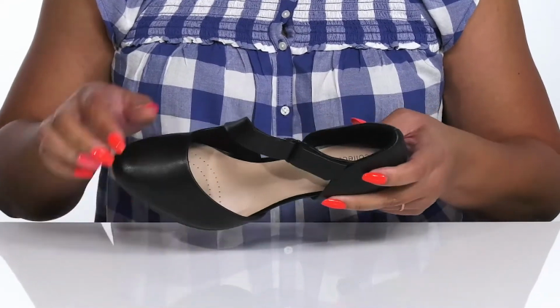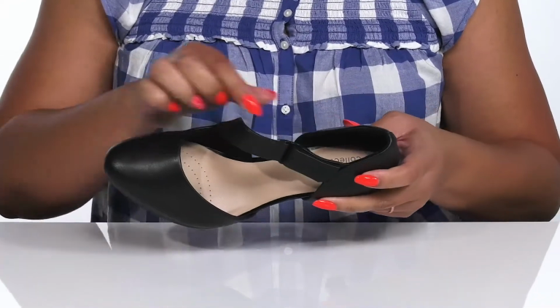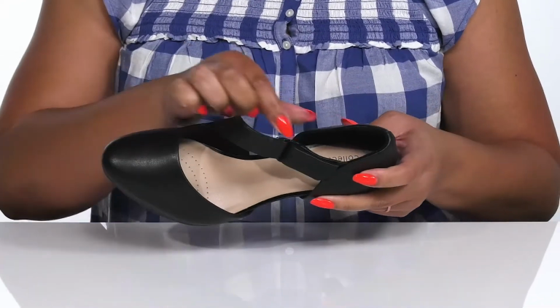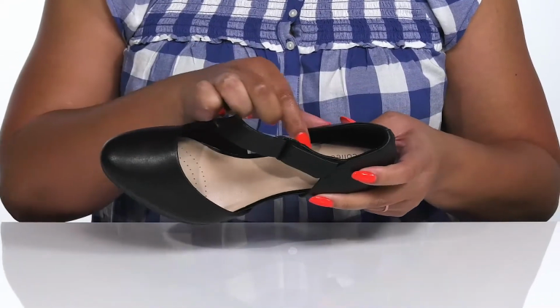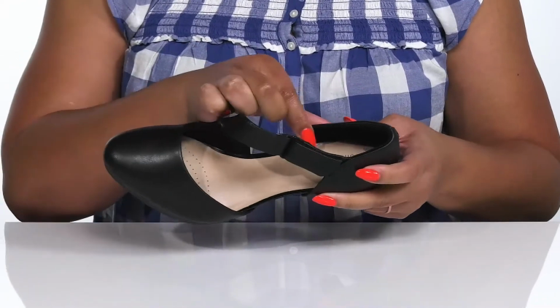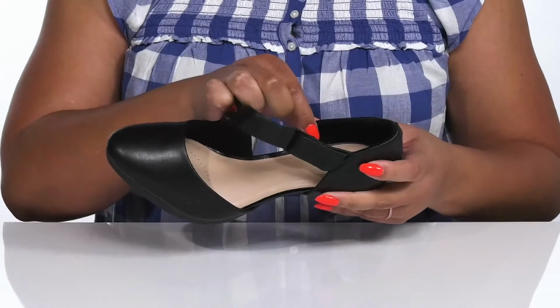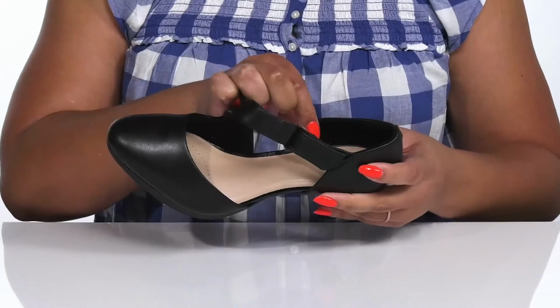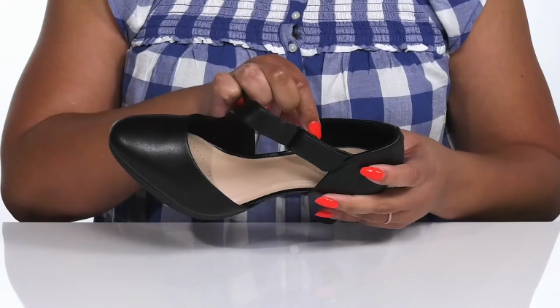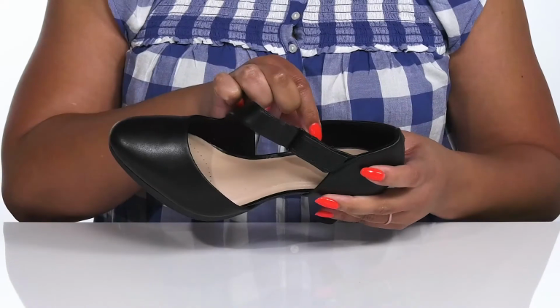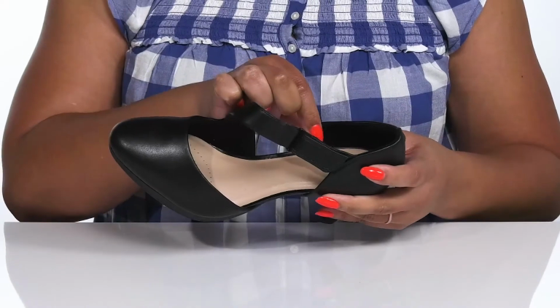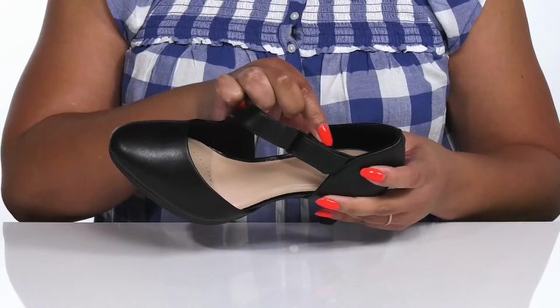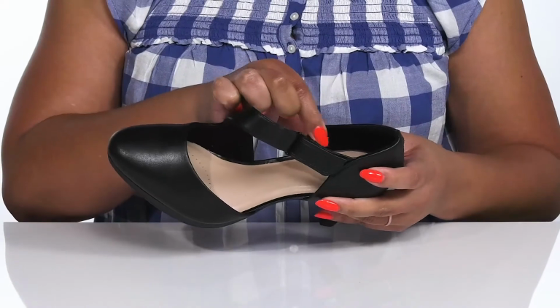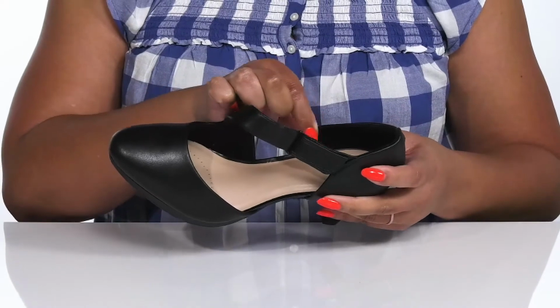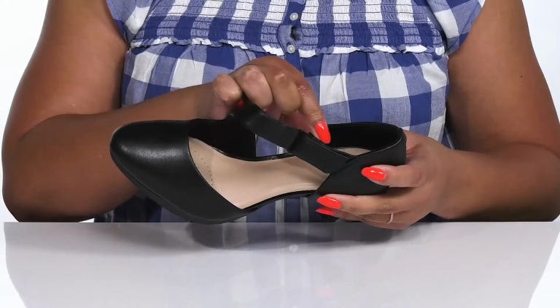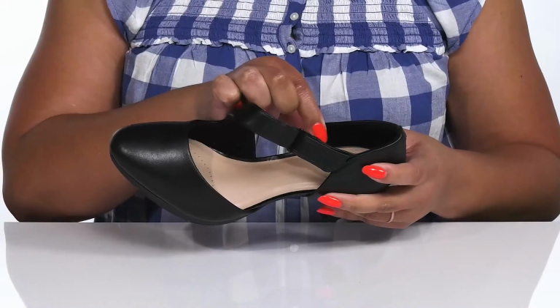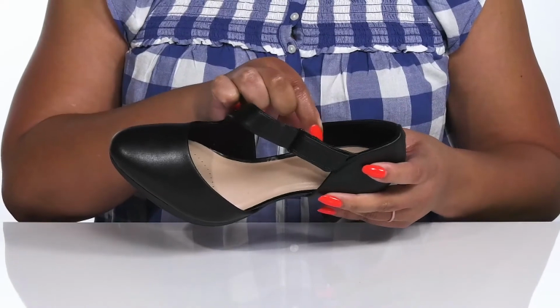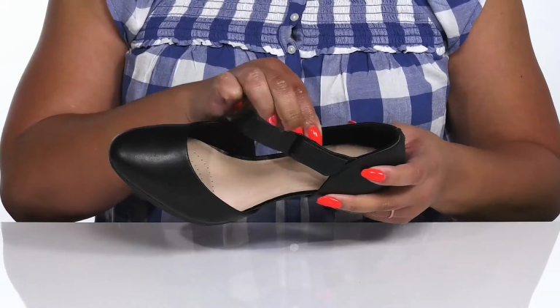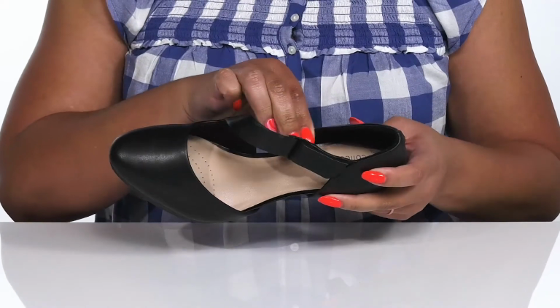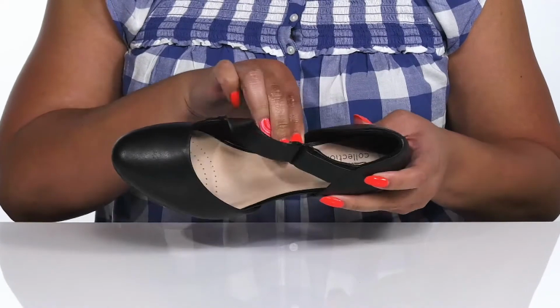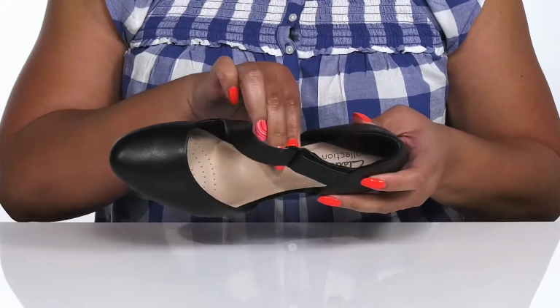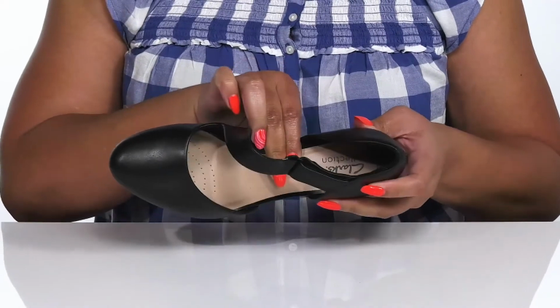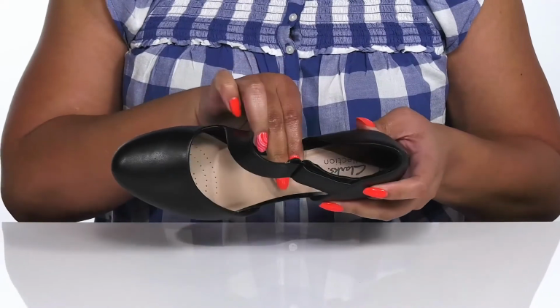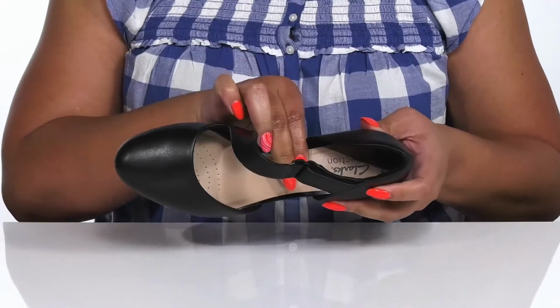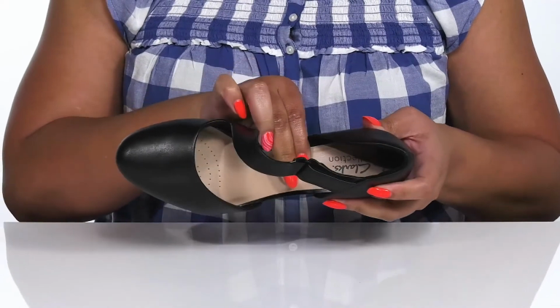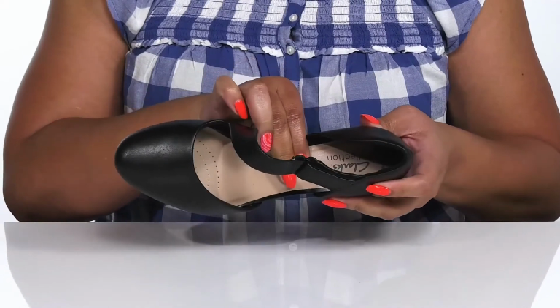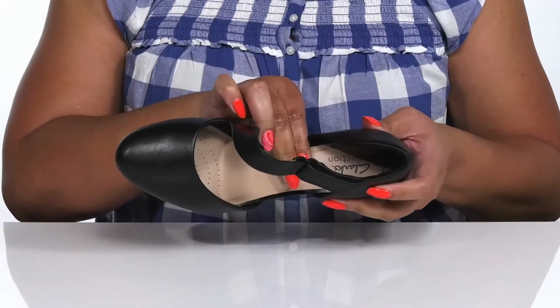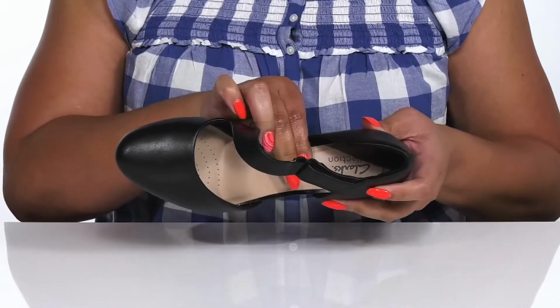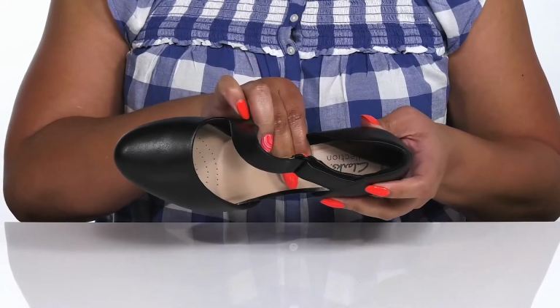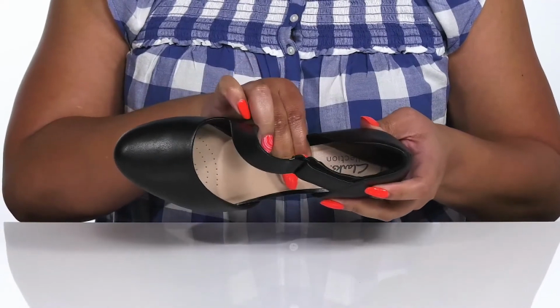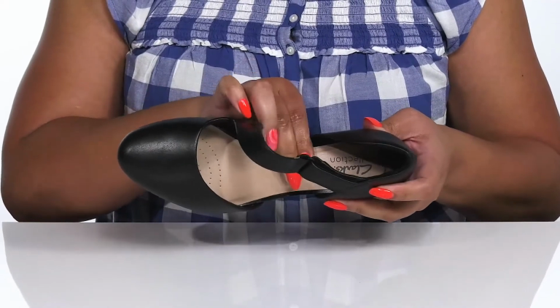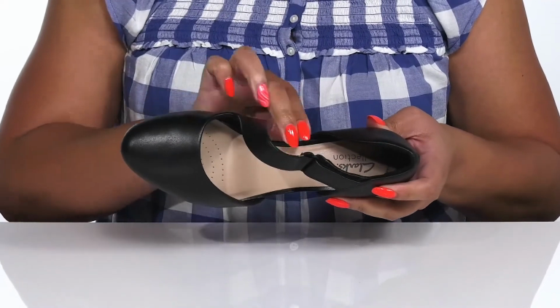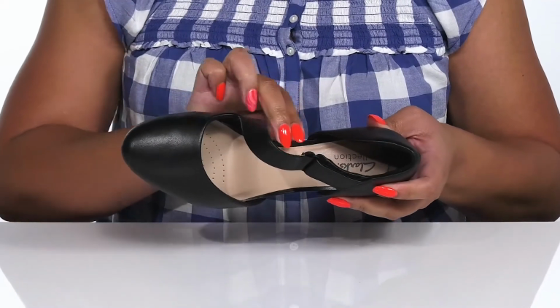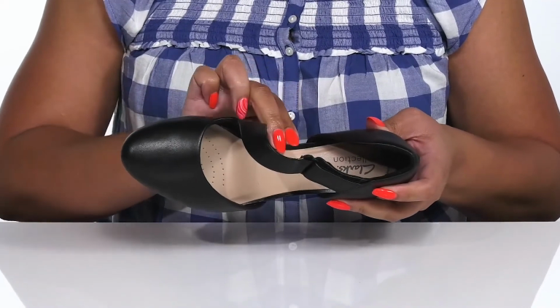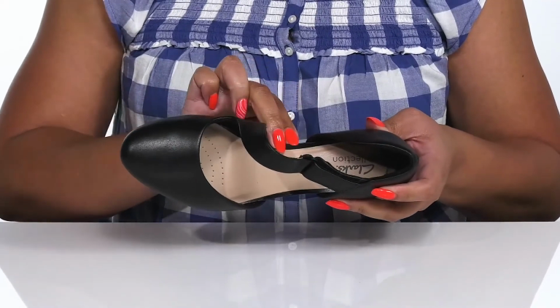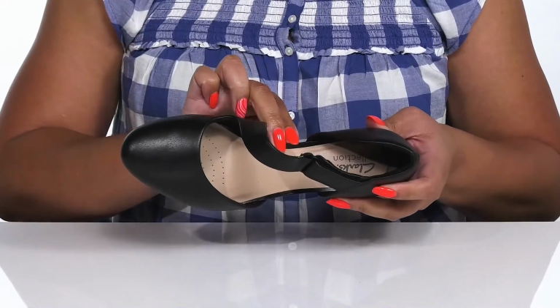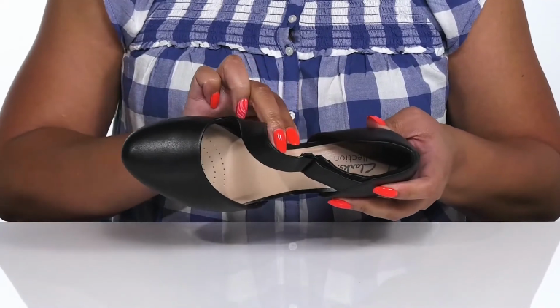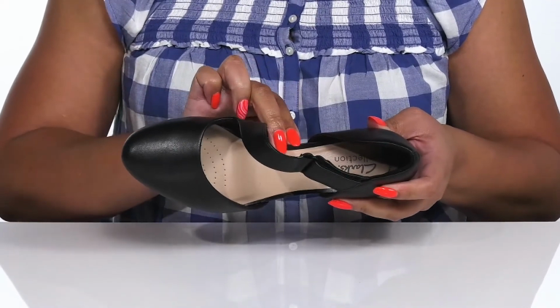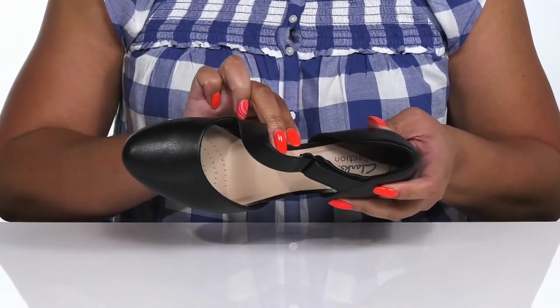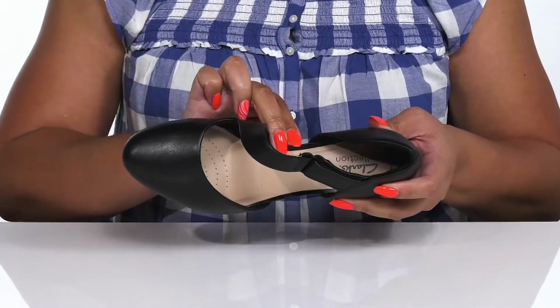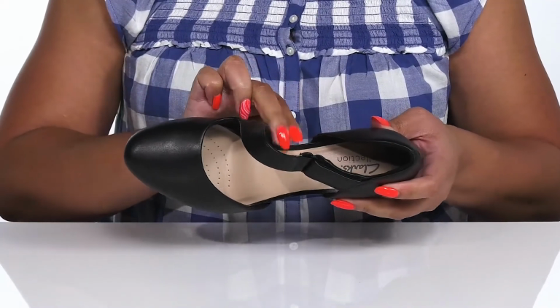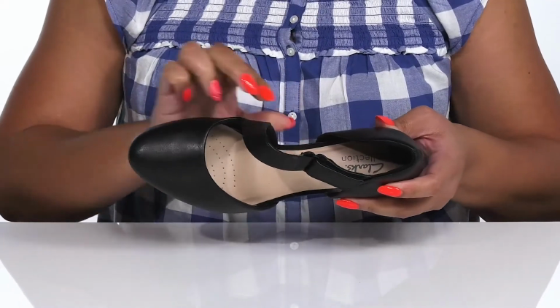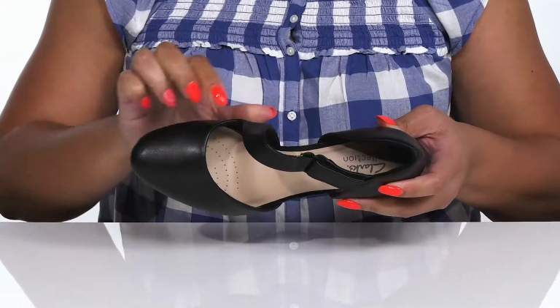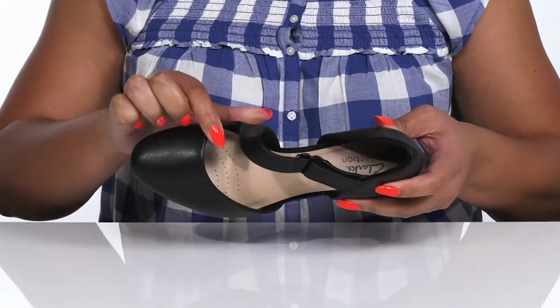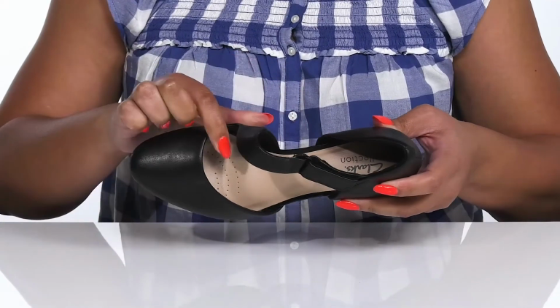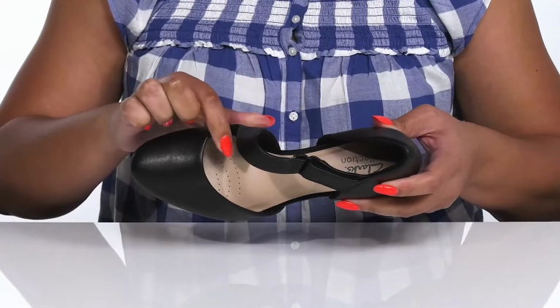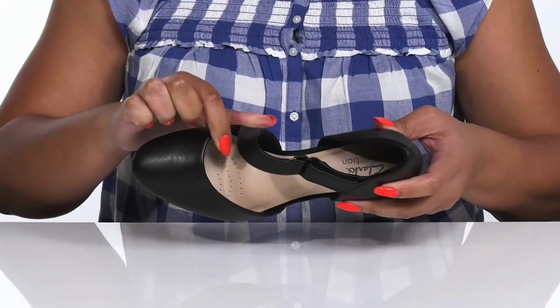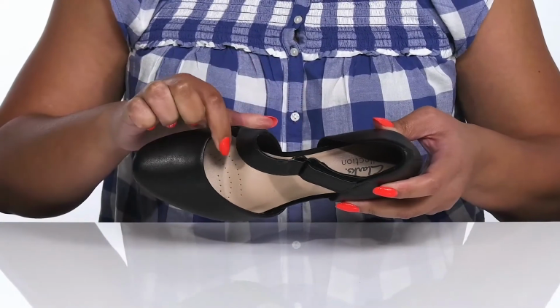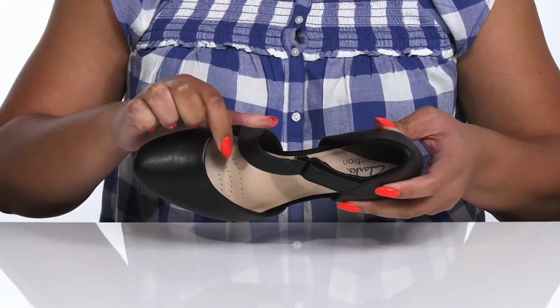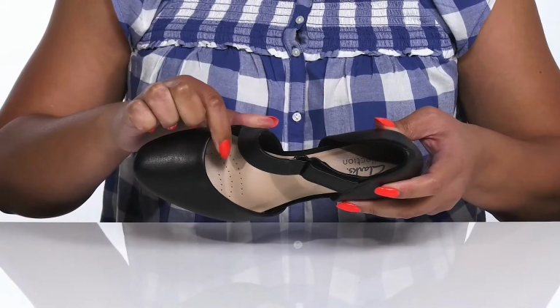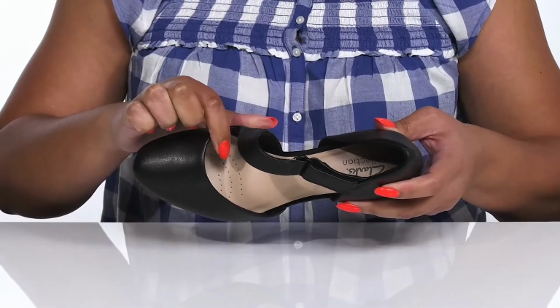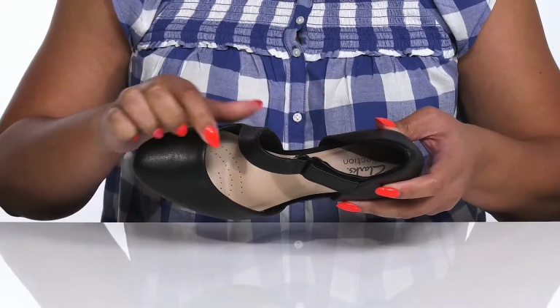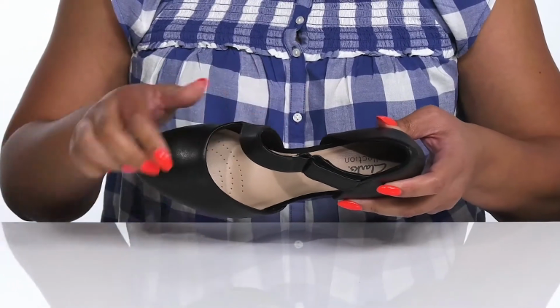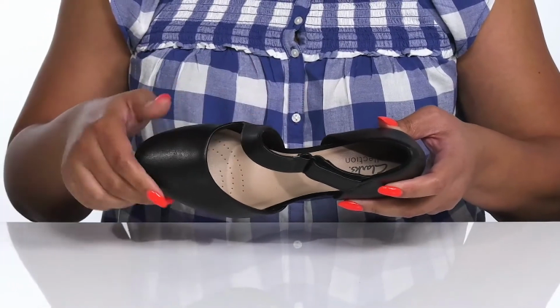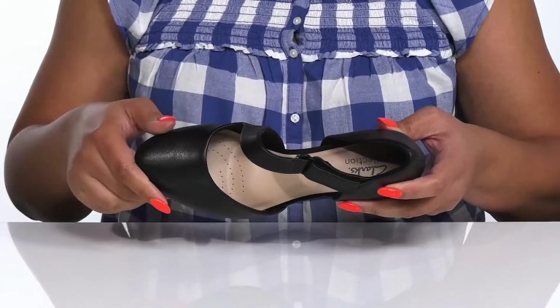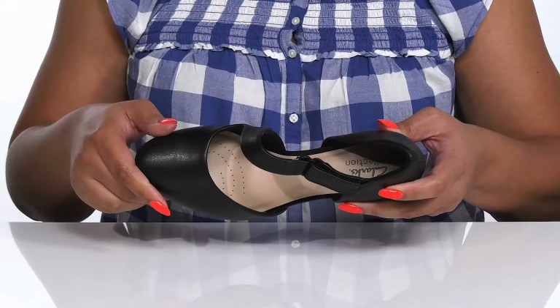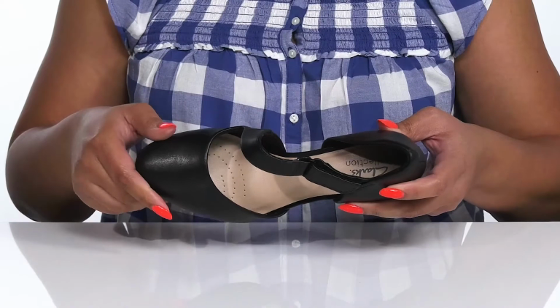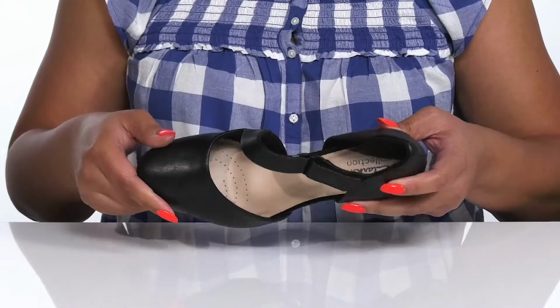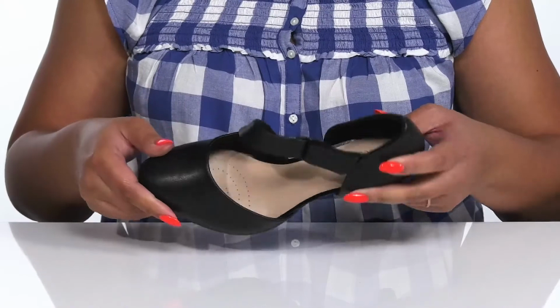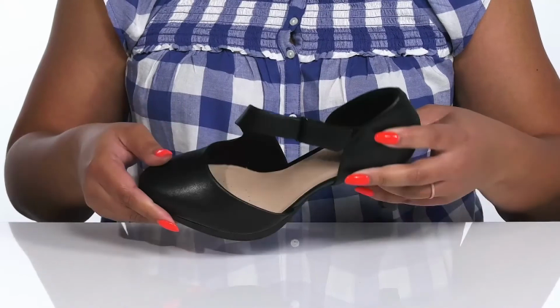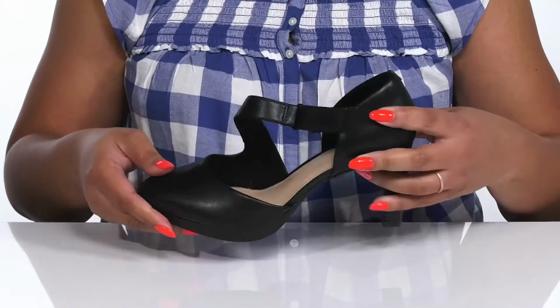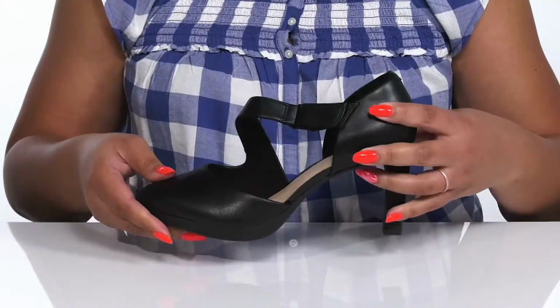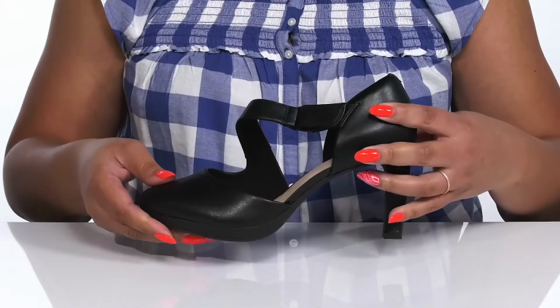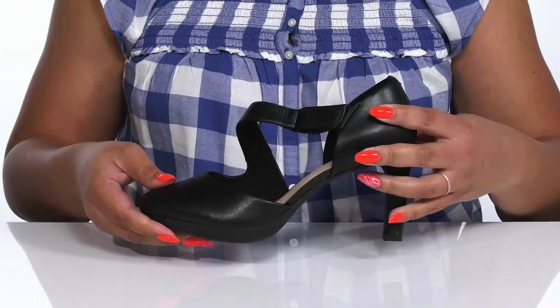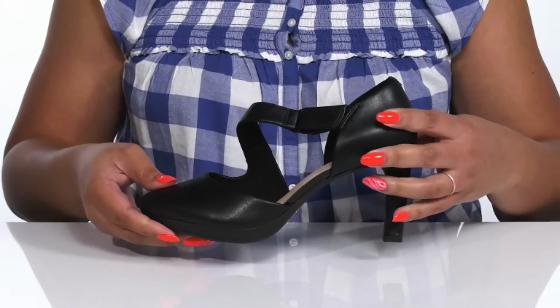Inside, there is a textile and synthetic lining with a cushioned footbed to keep you comfortable all day, with perforations for breathability.